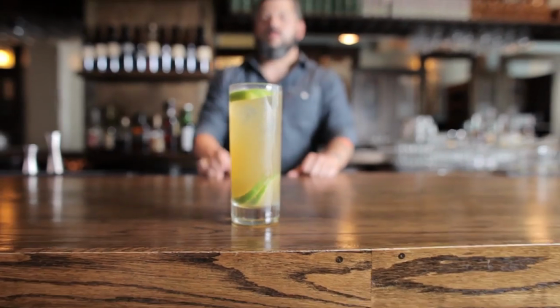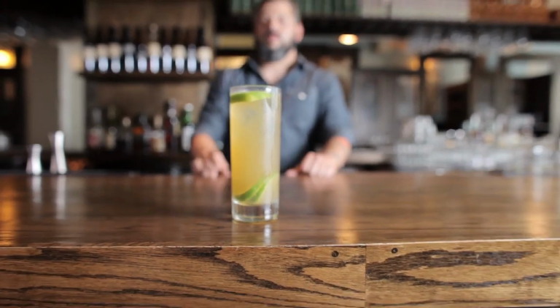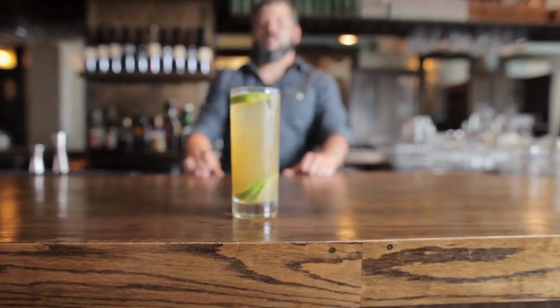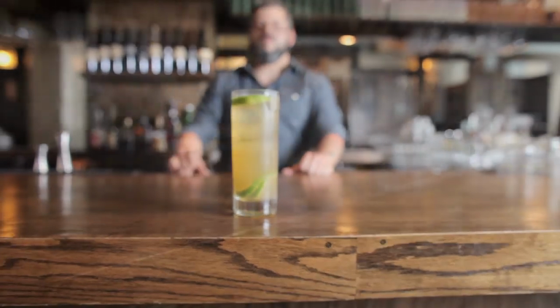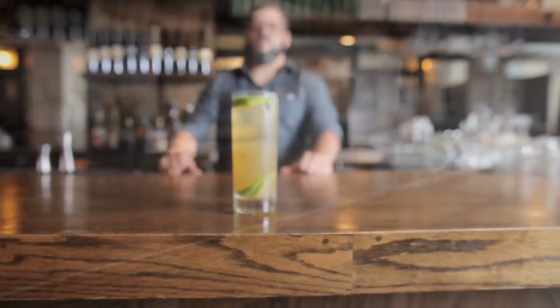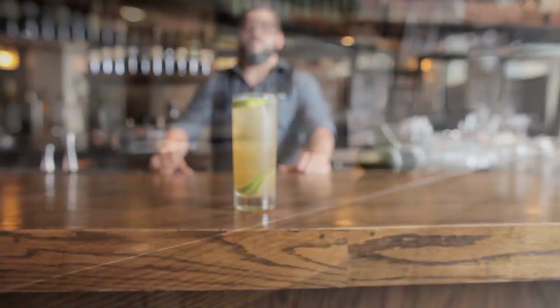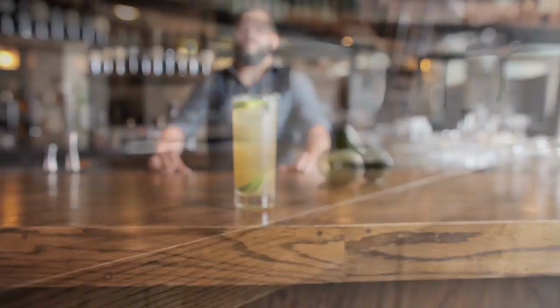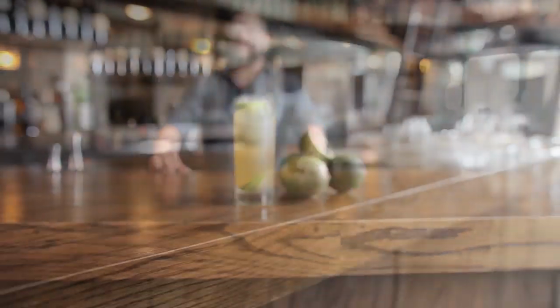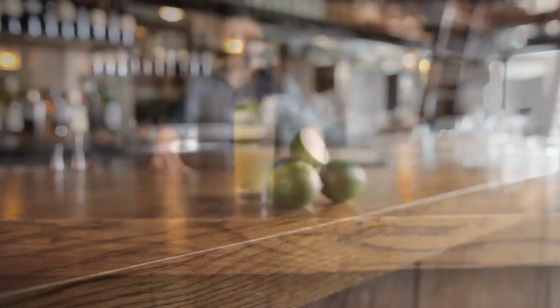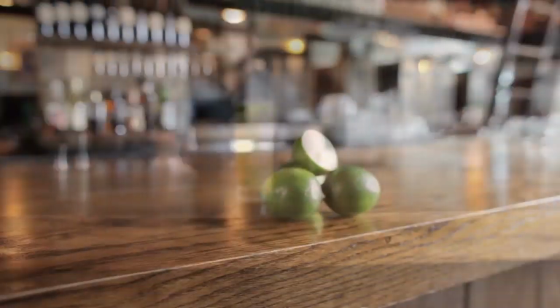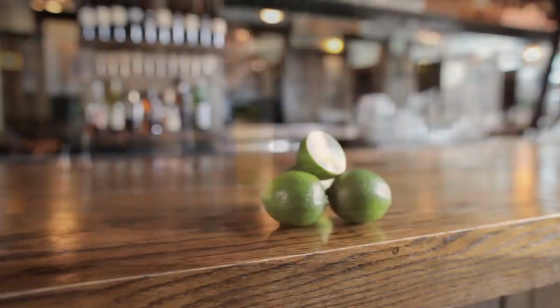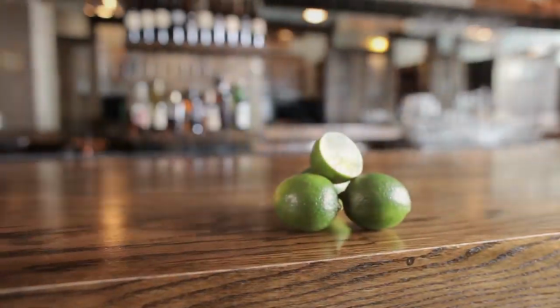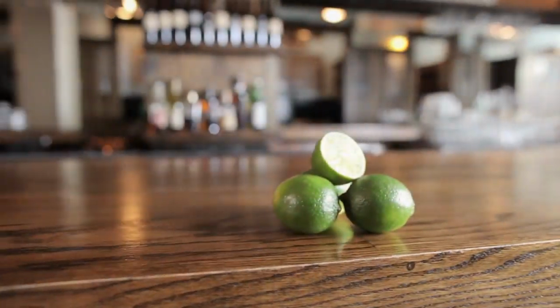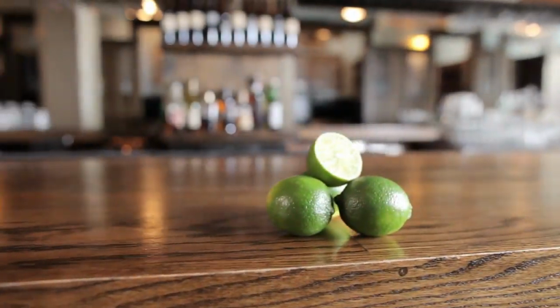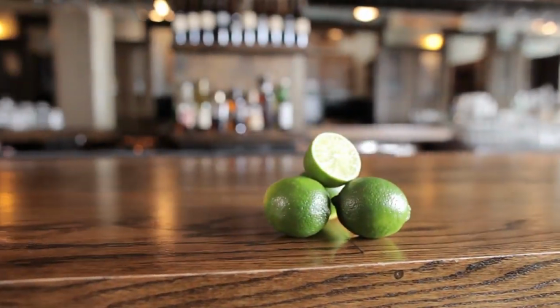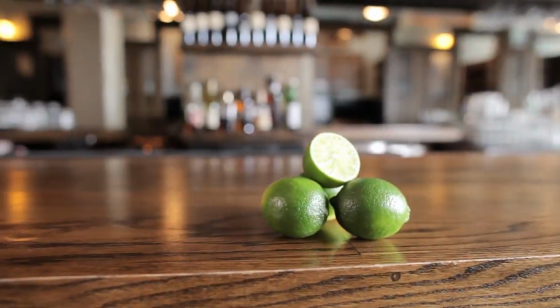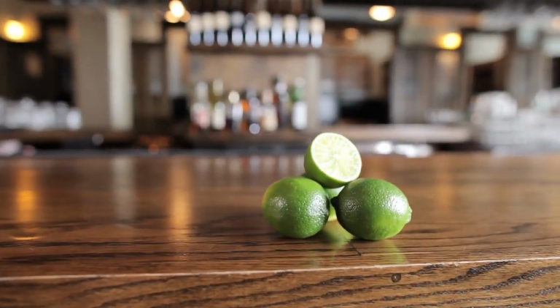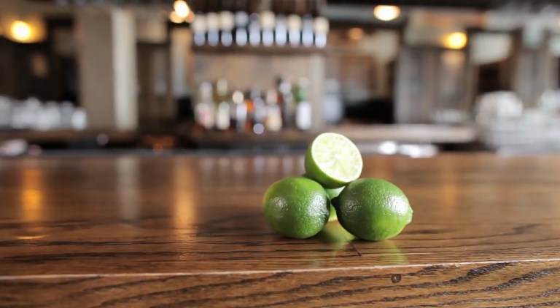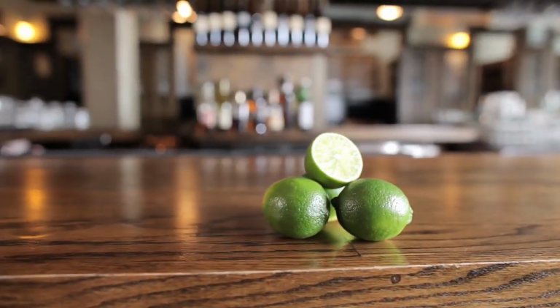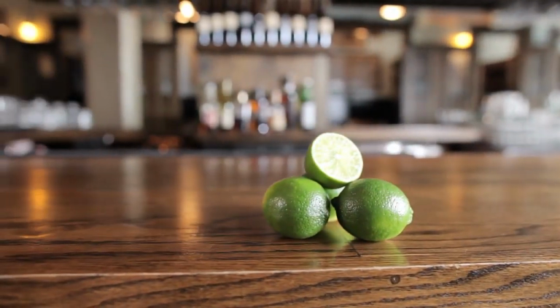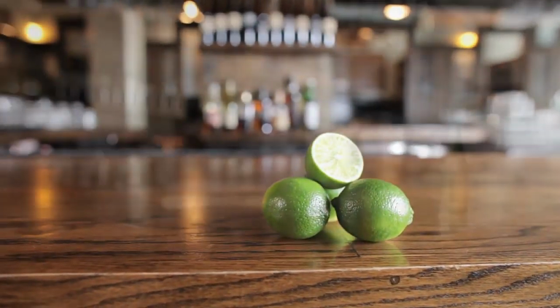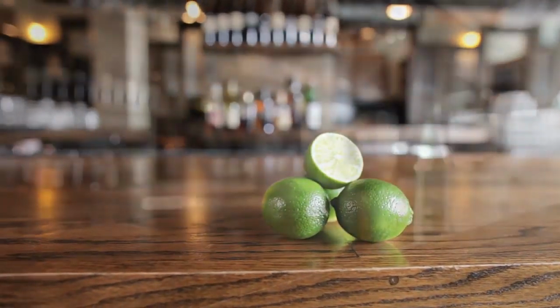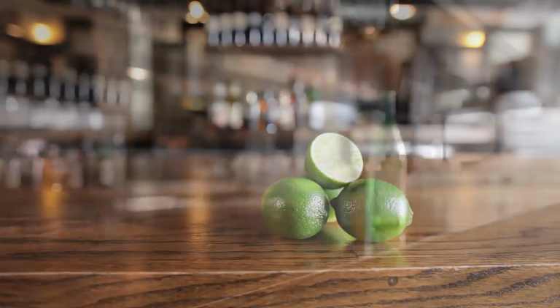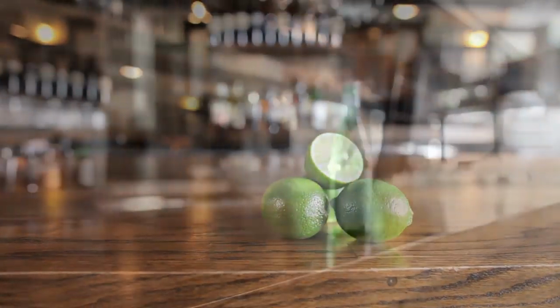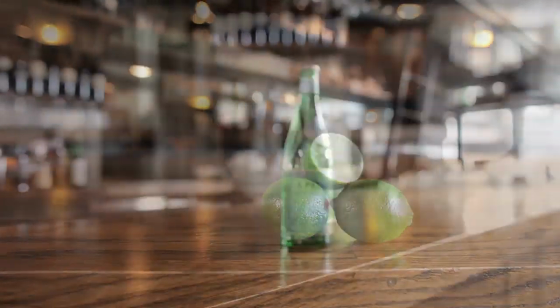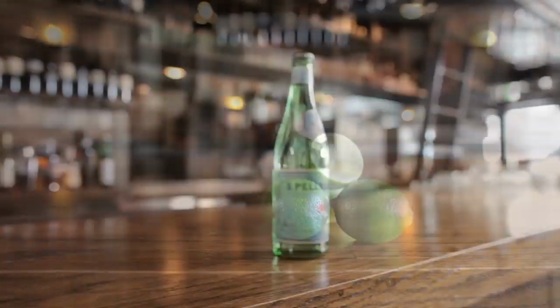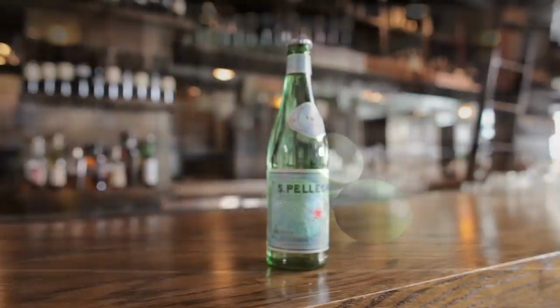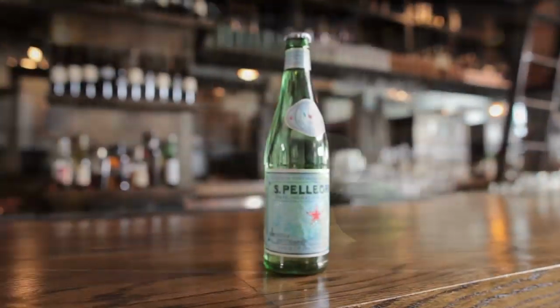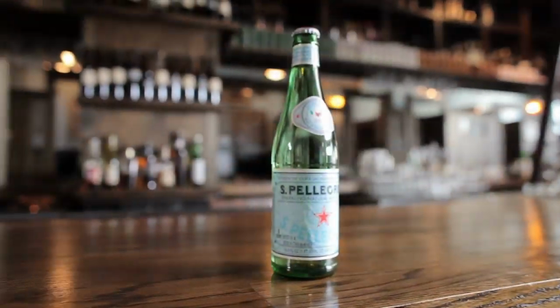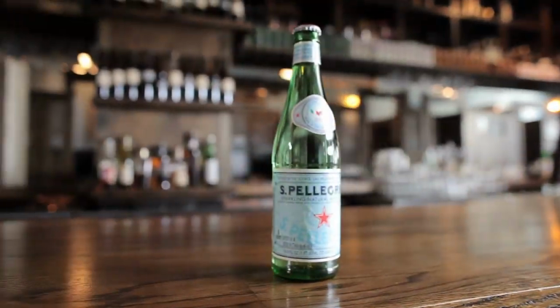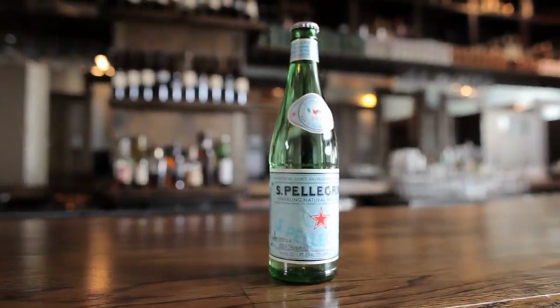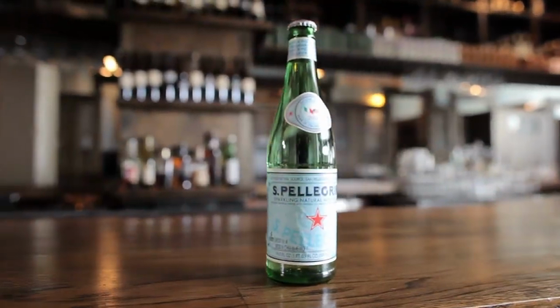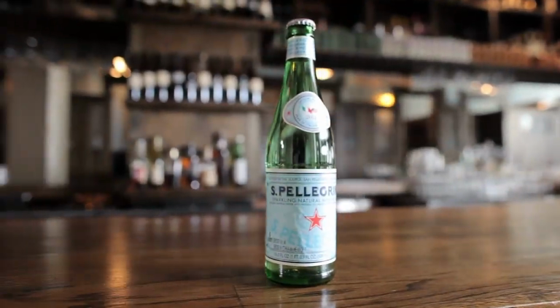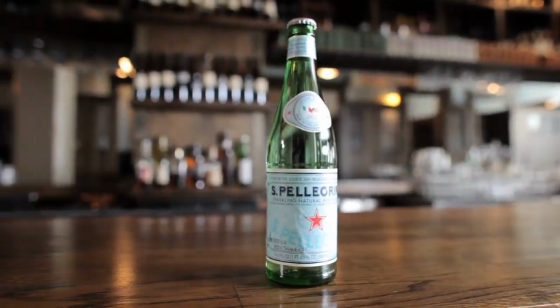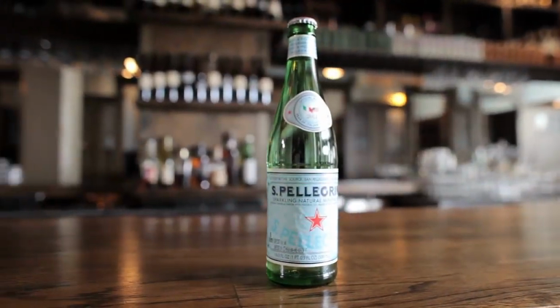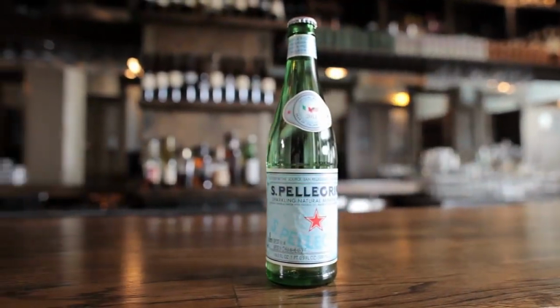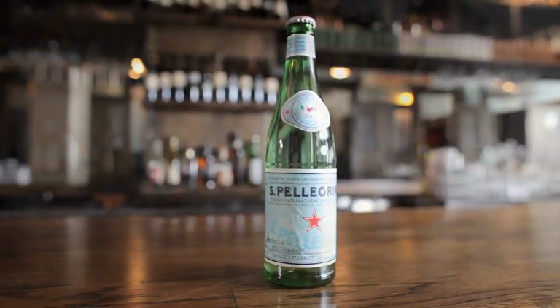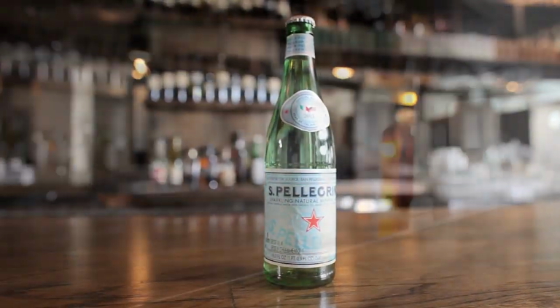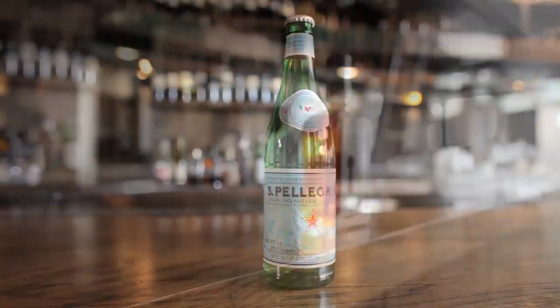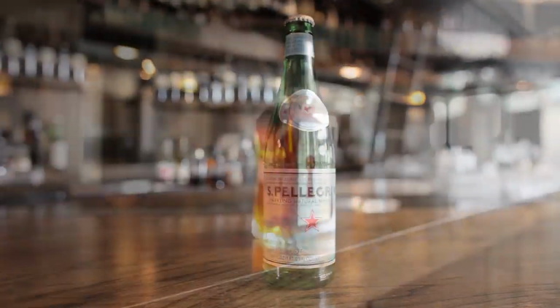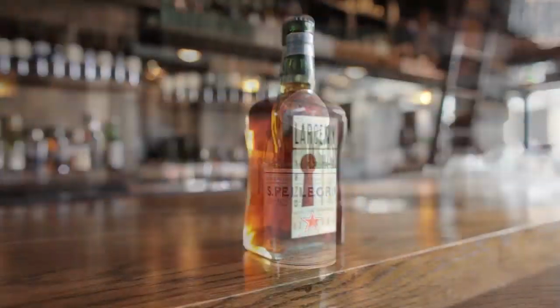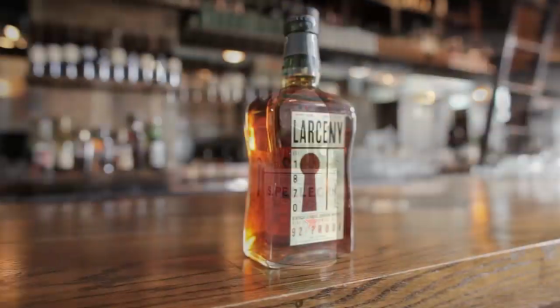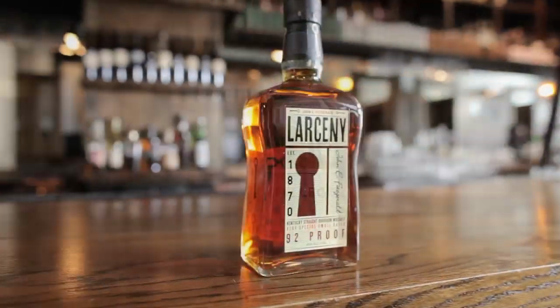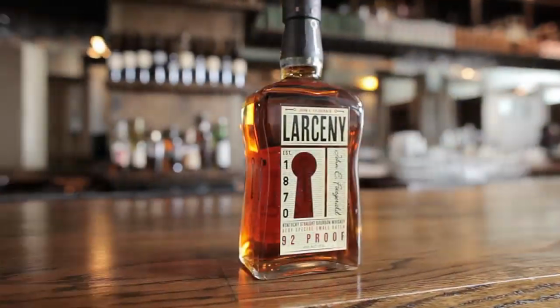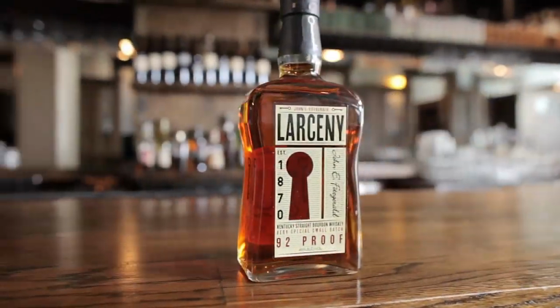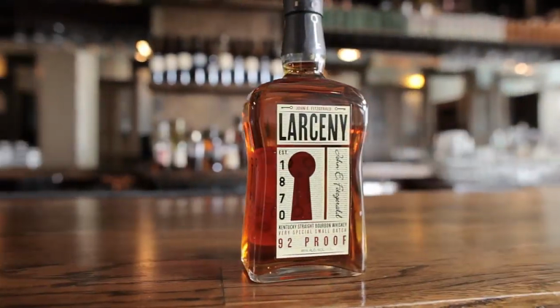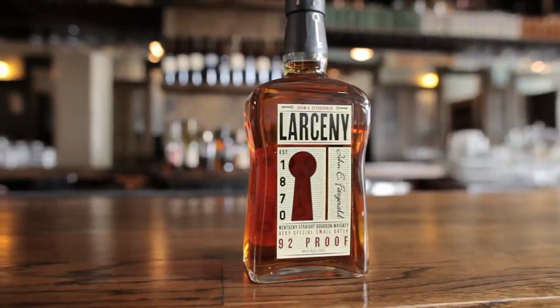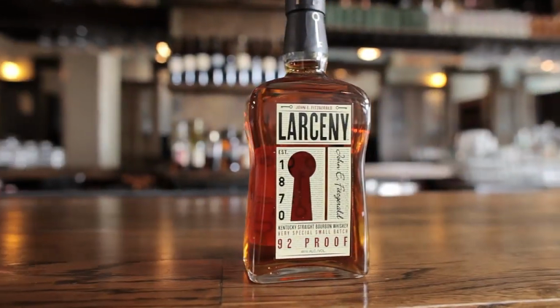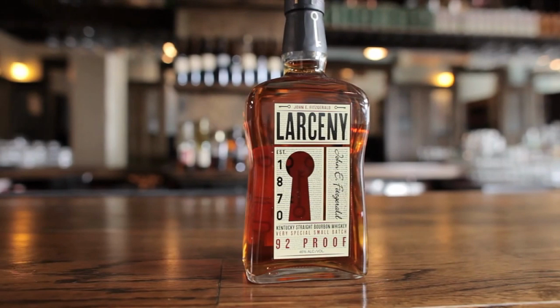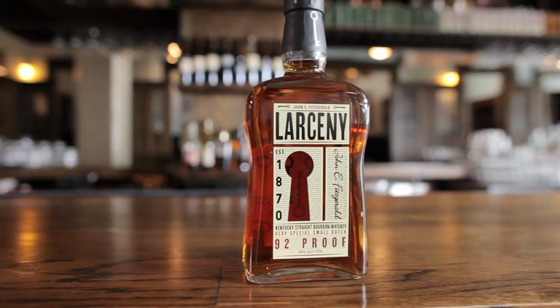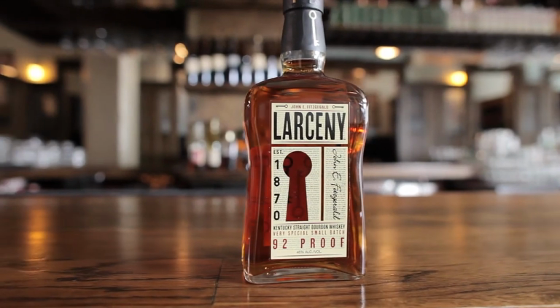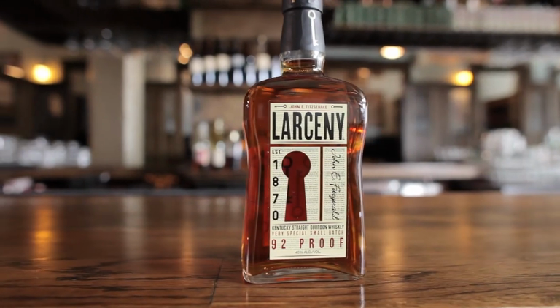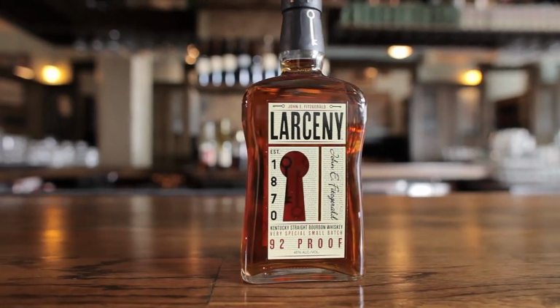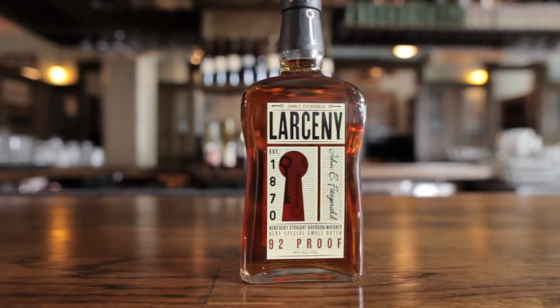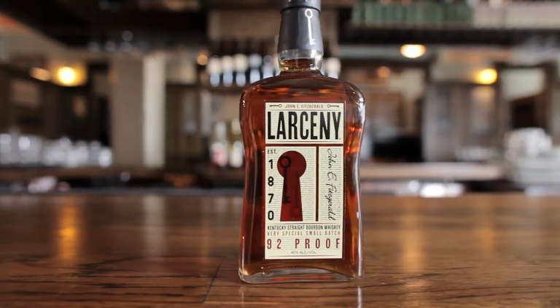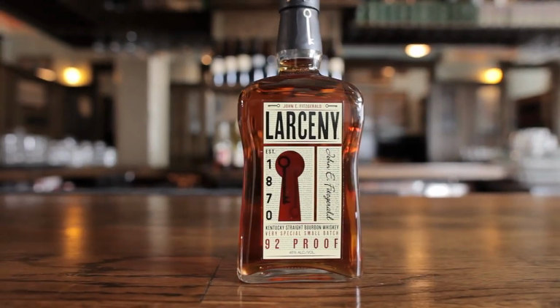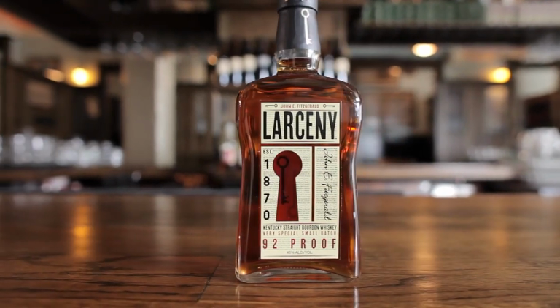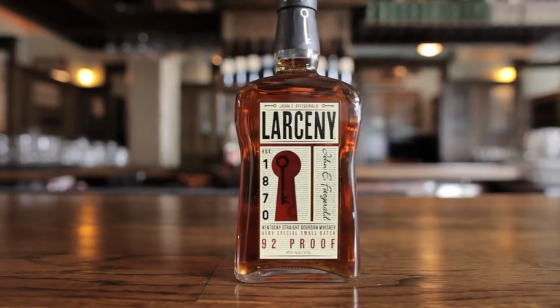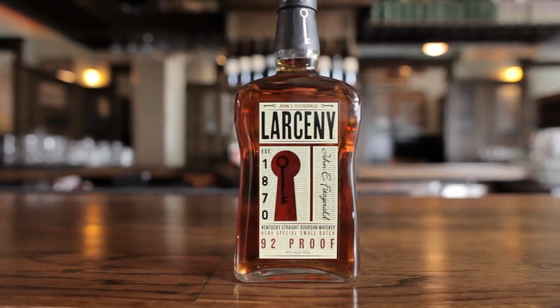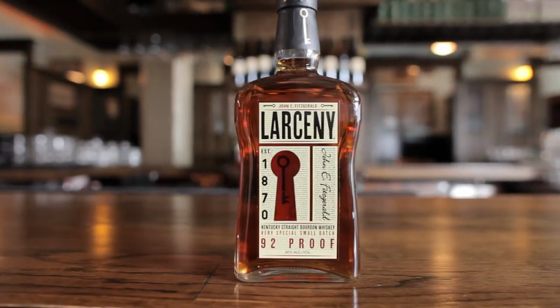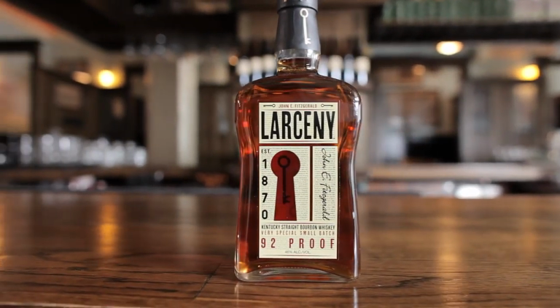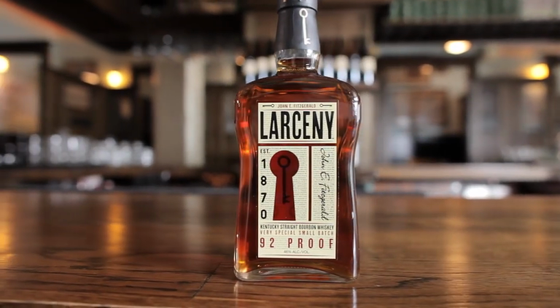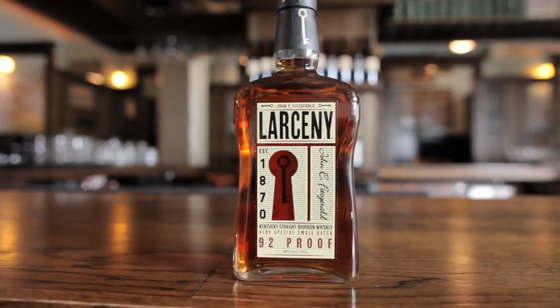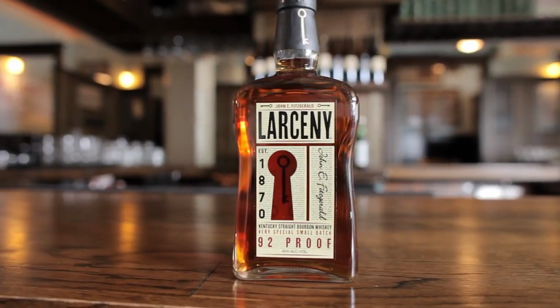For a classic Rickey you'll need a lime, some mineral water, and a good quality bourbon. Today we're using Larceny.